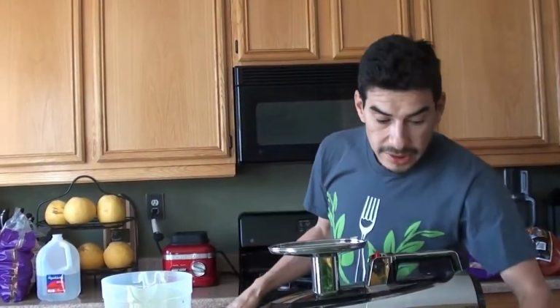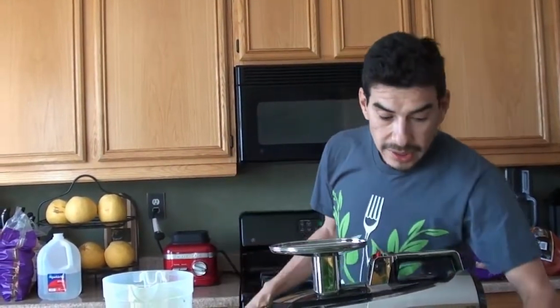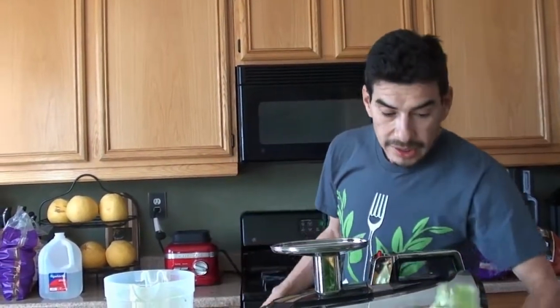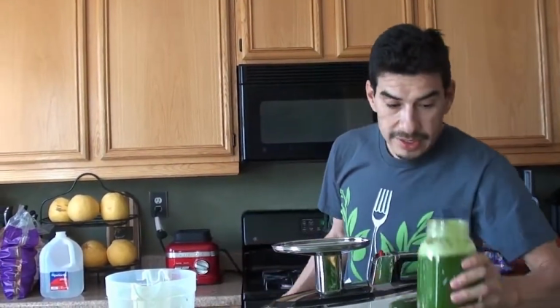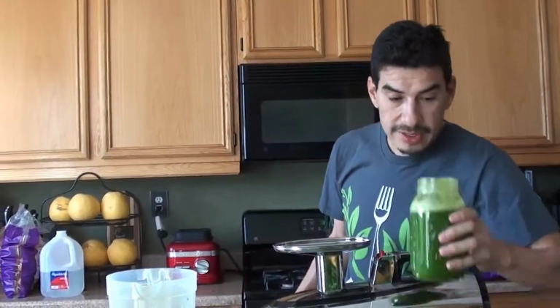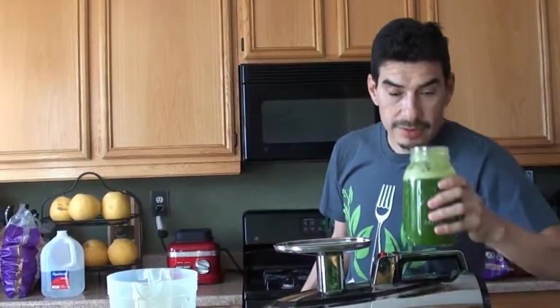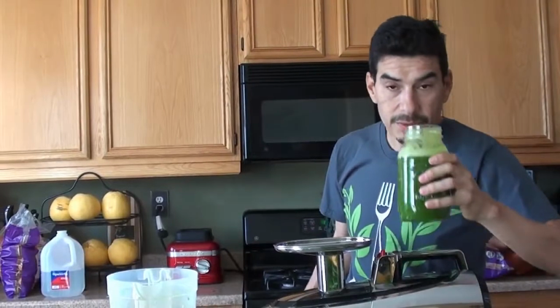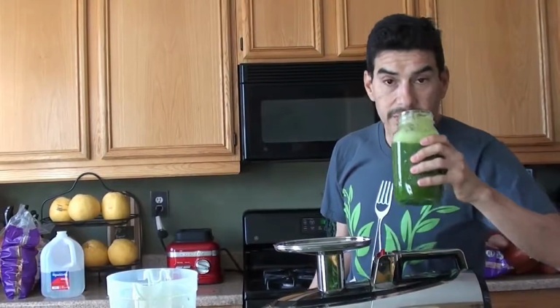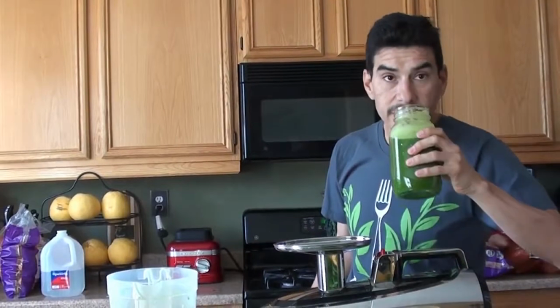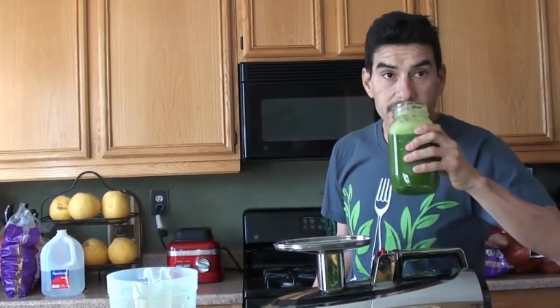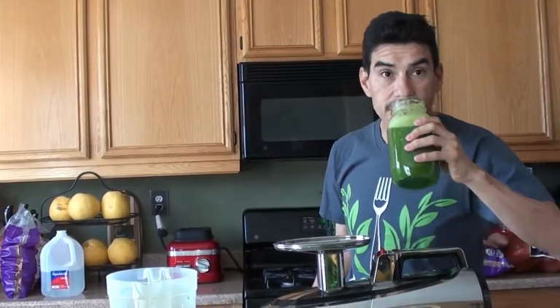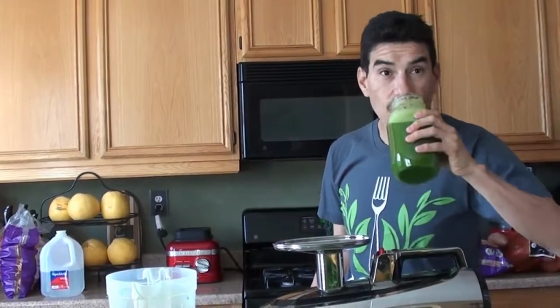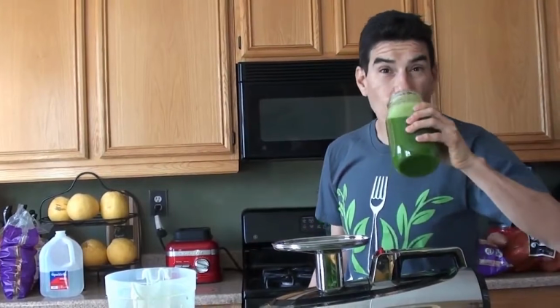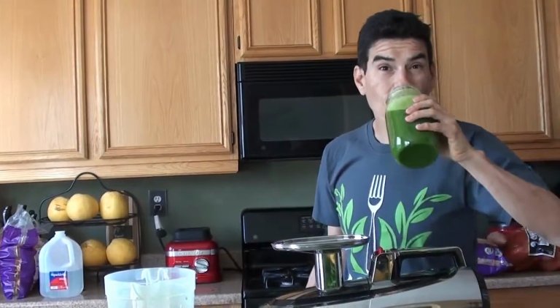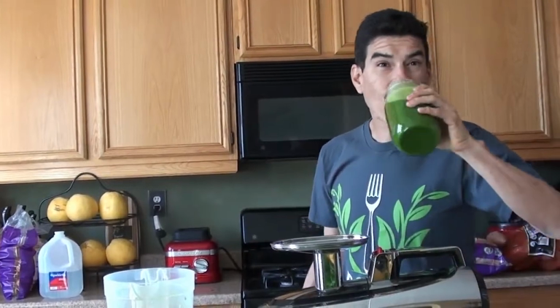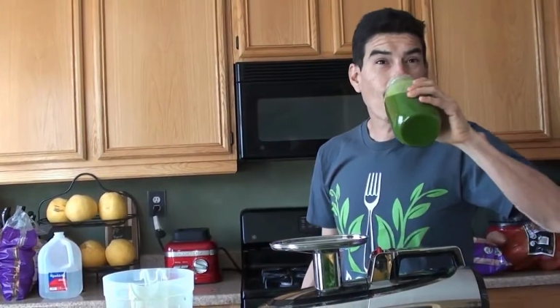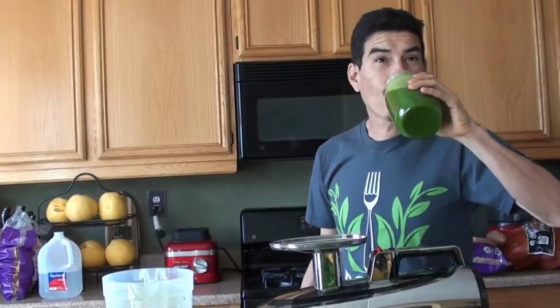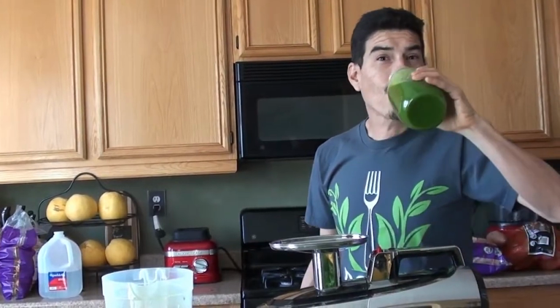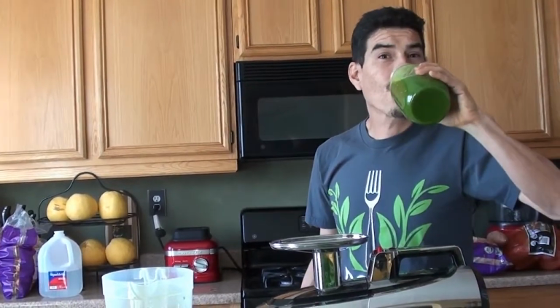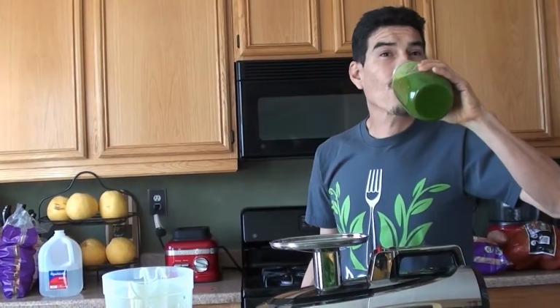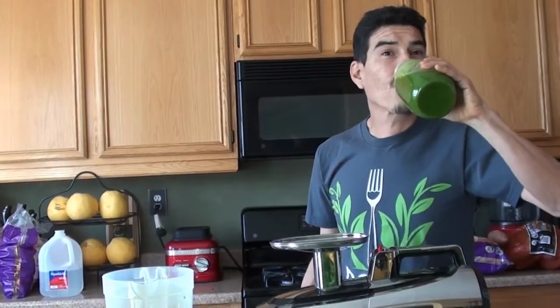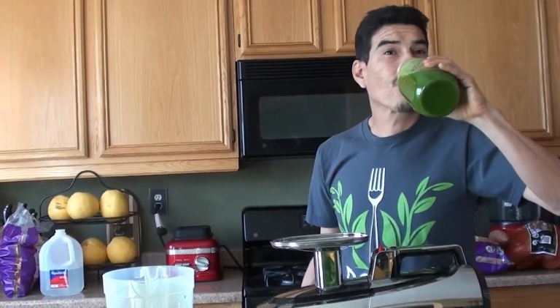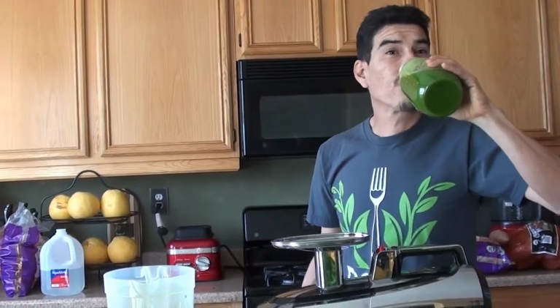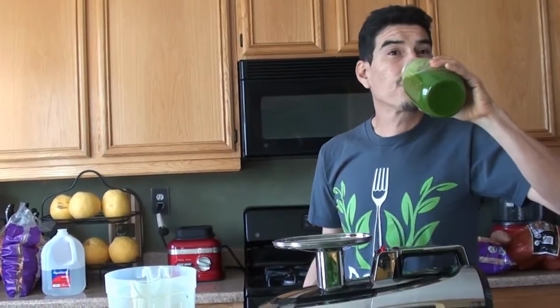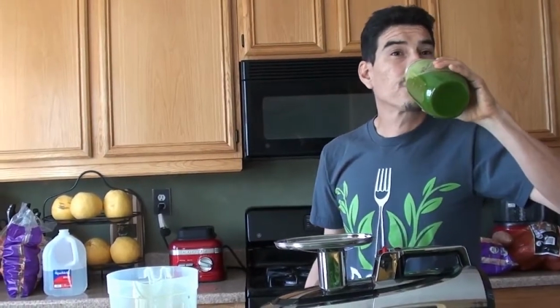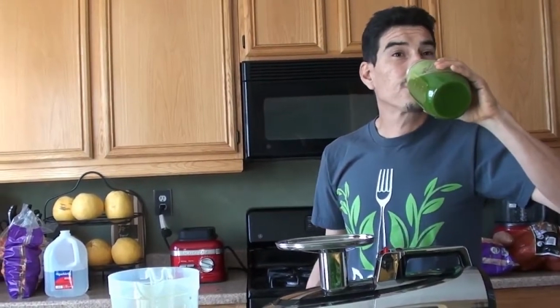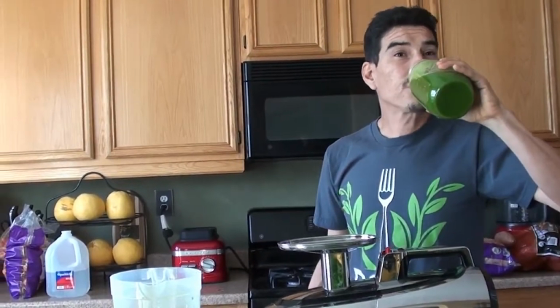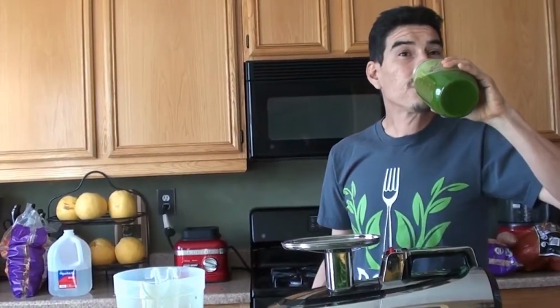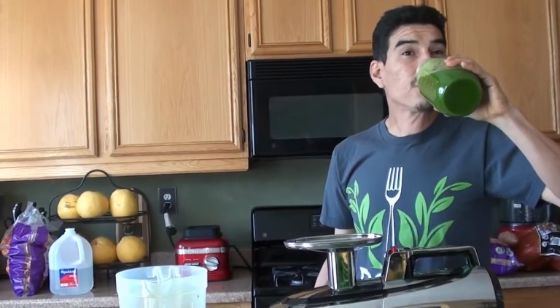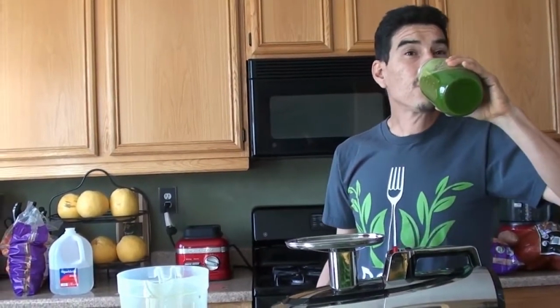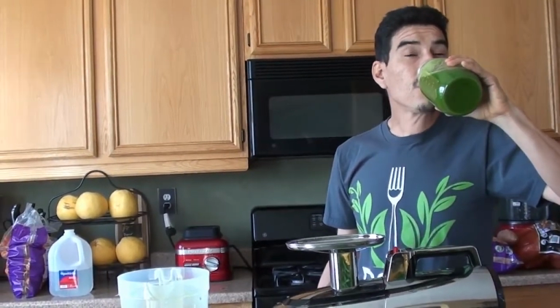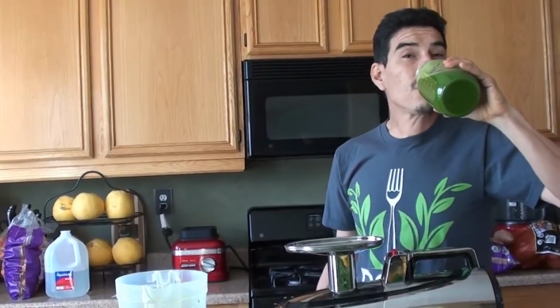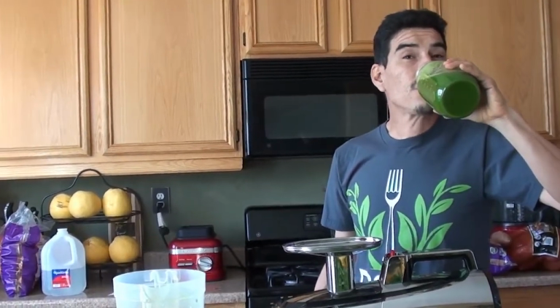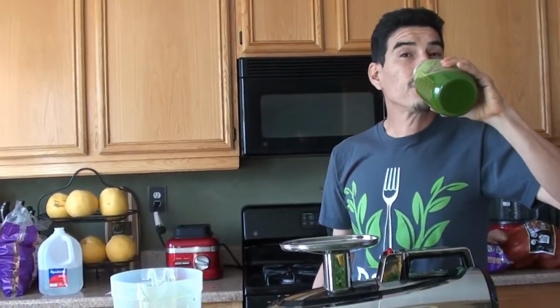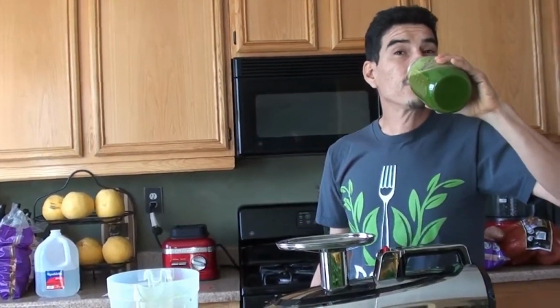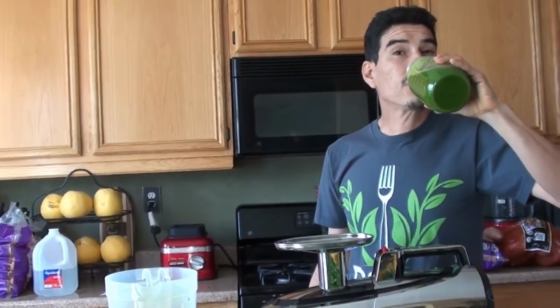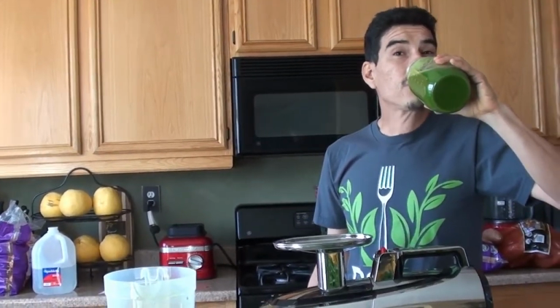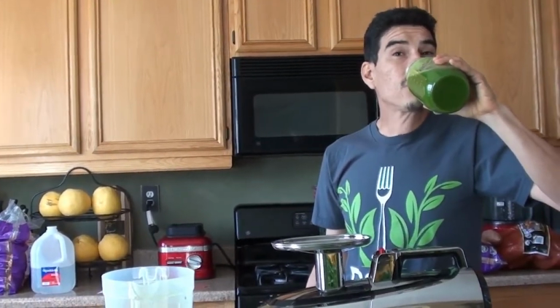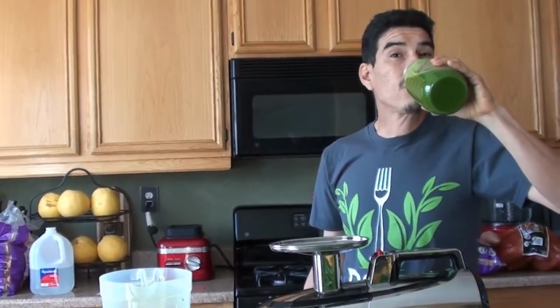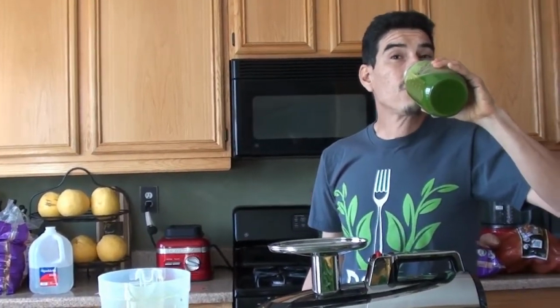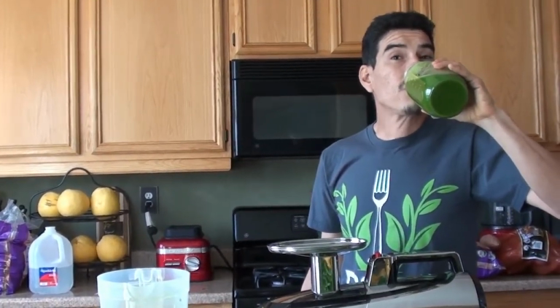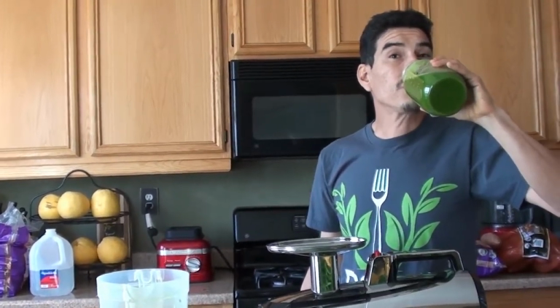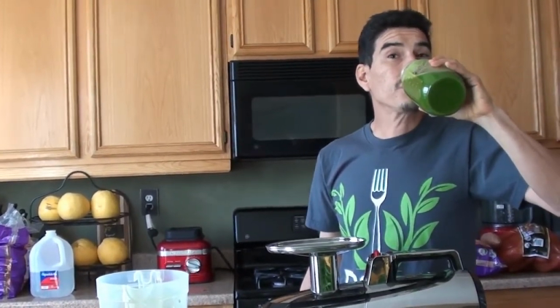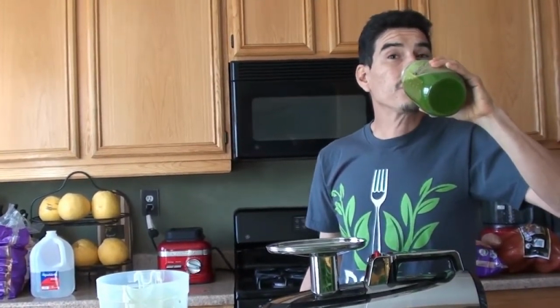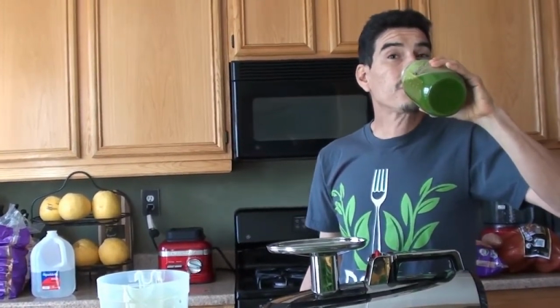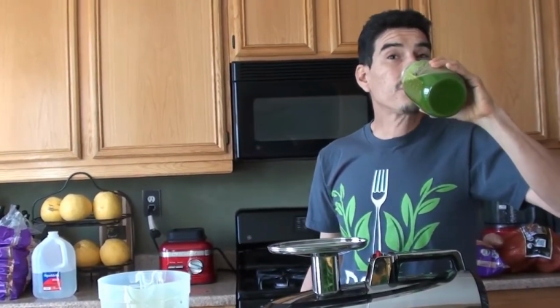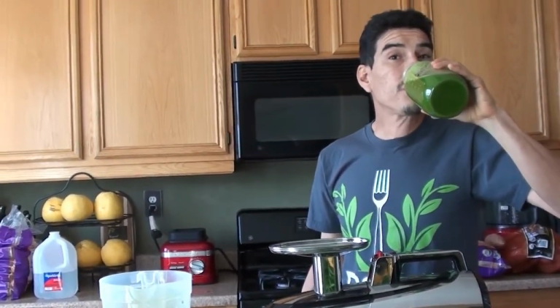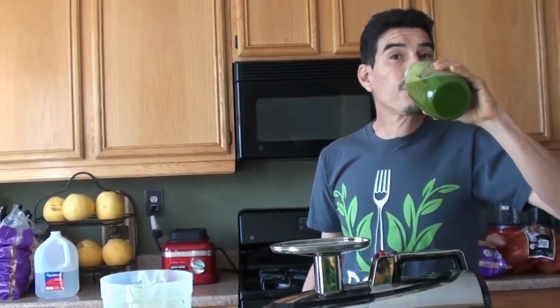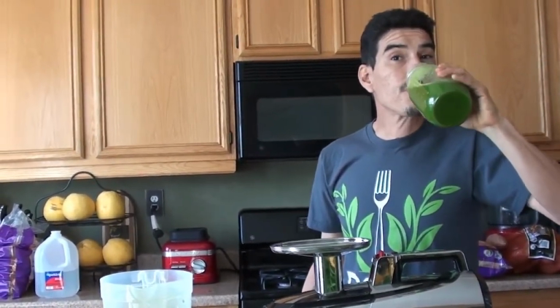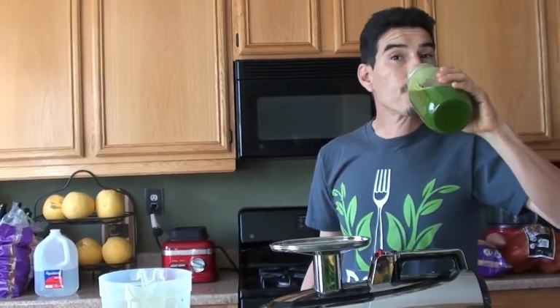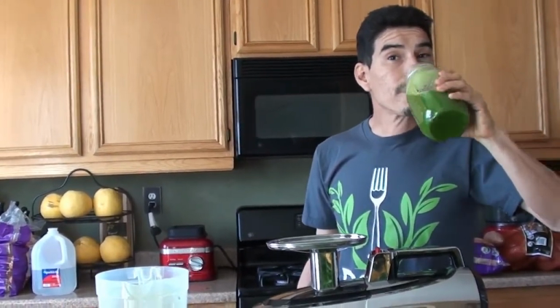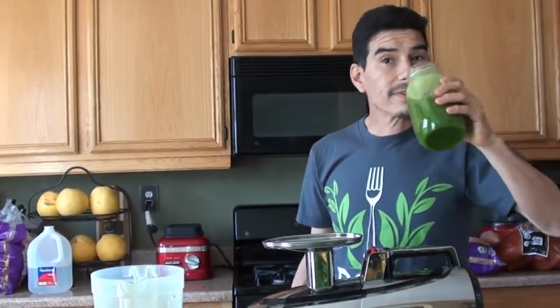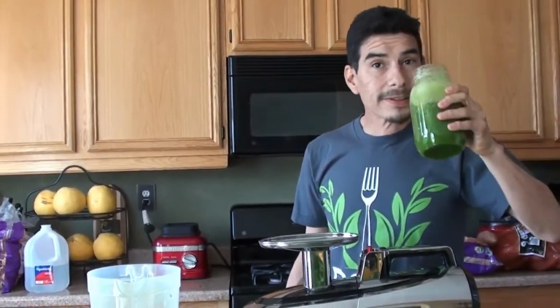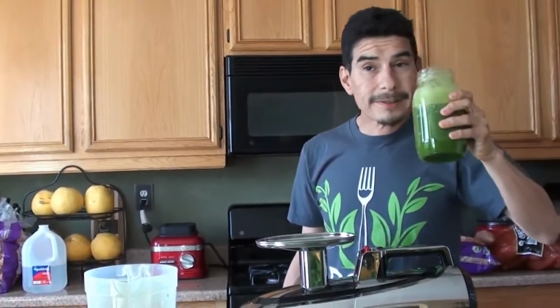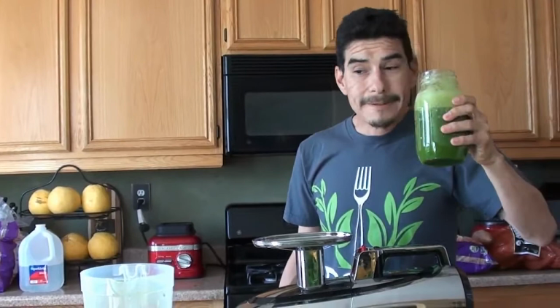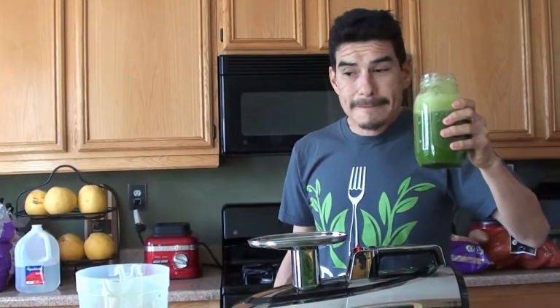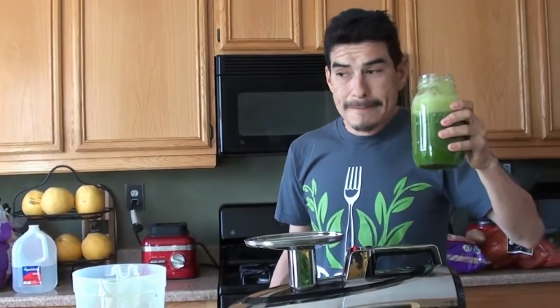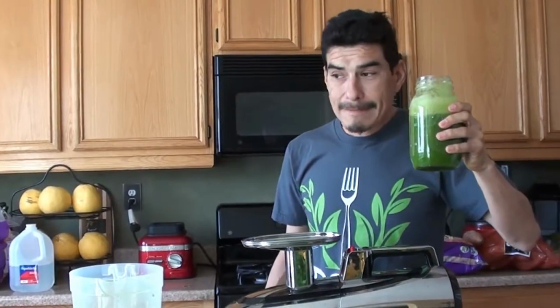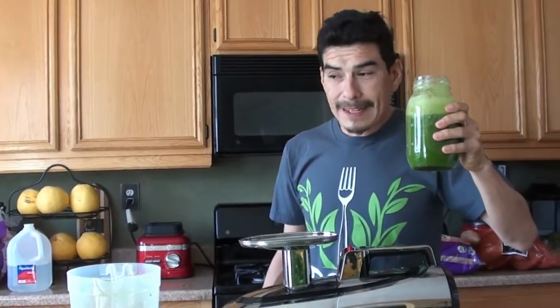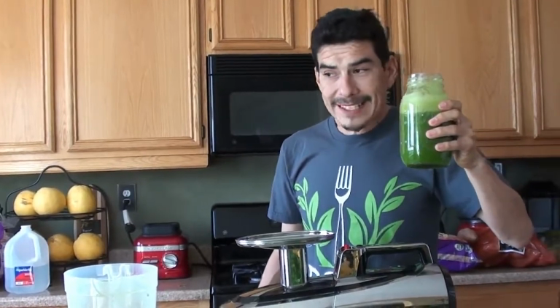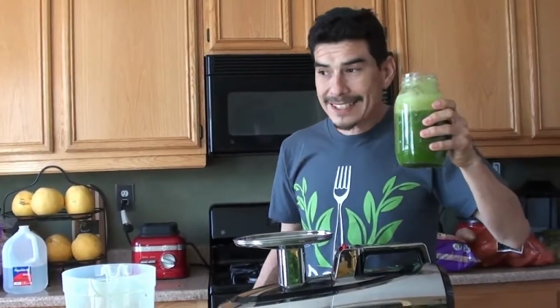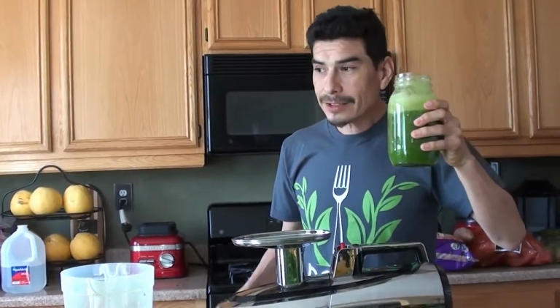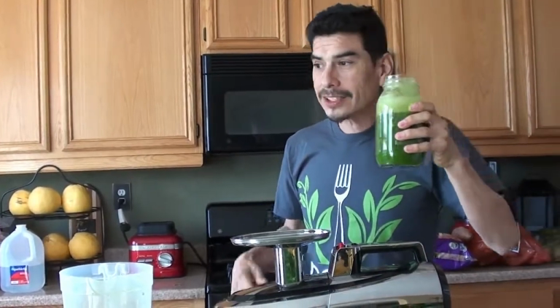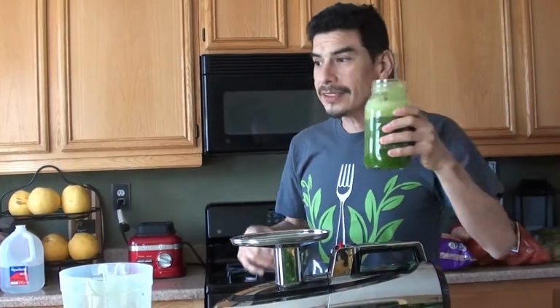This is a really good juice — this is the lemon ginger blast. But we missed the ginger, sorry. It's still good.